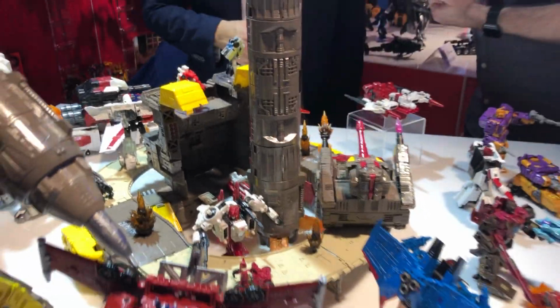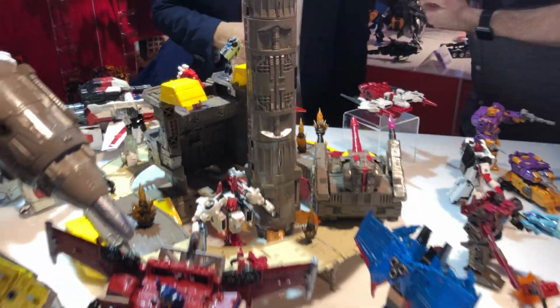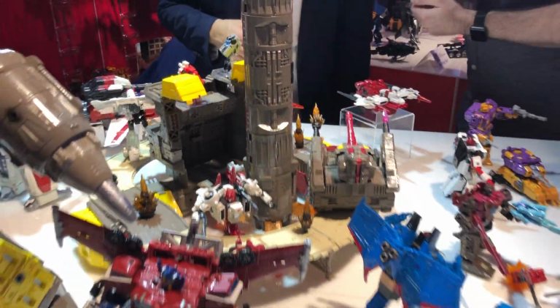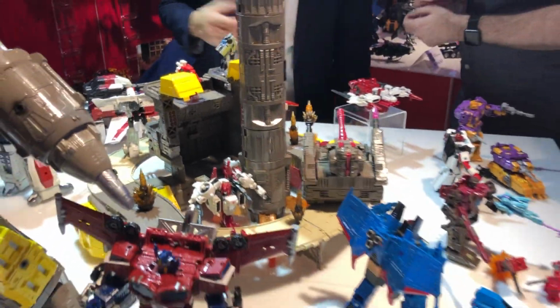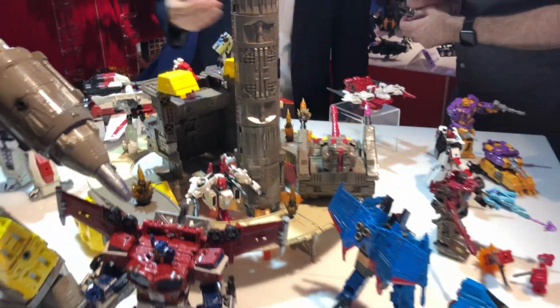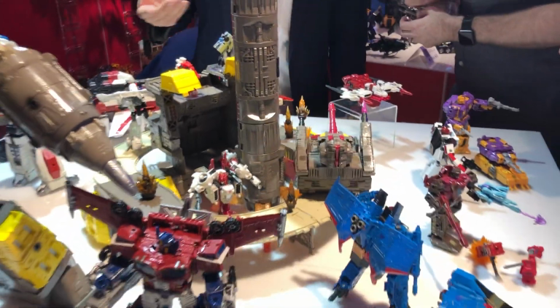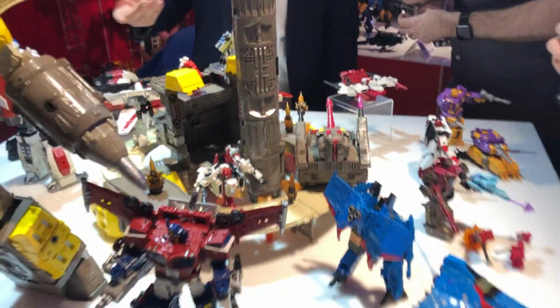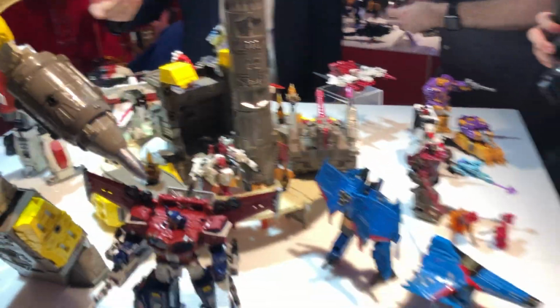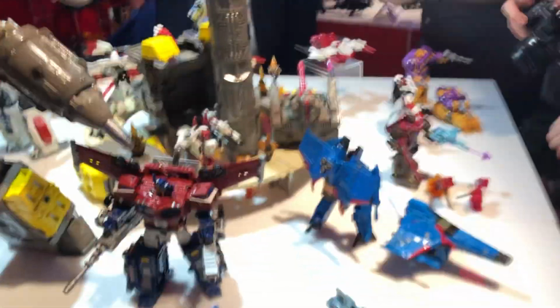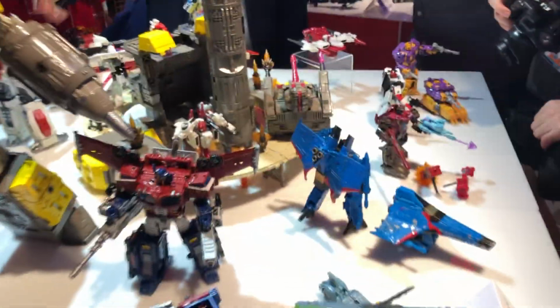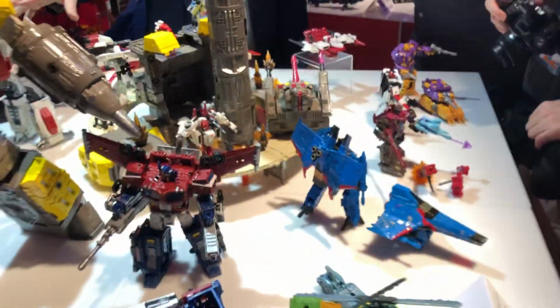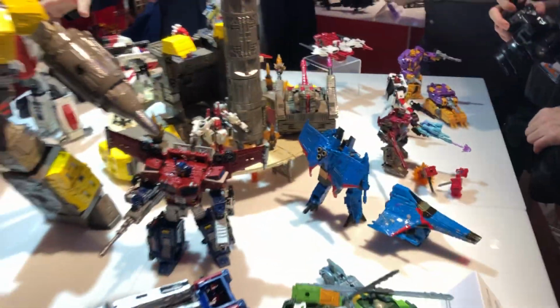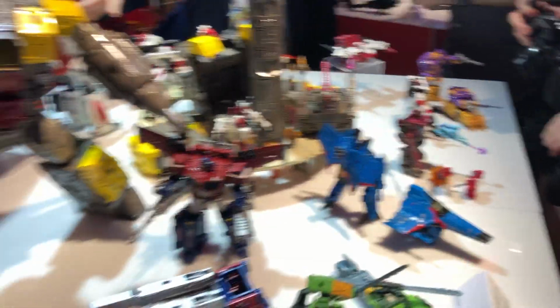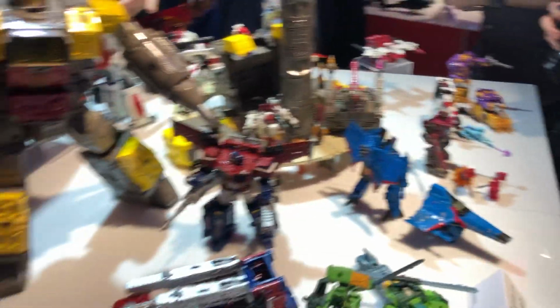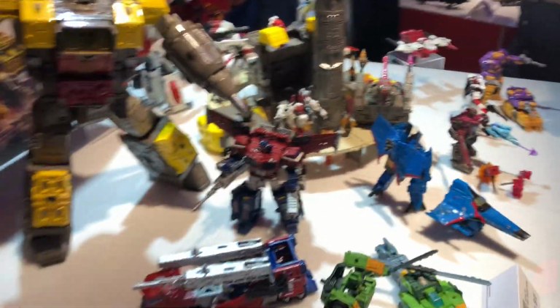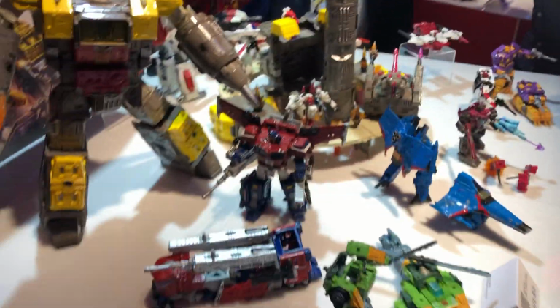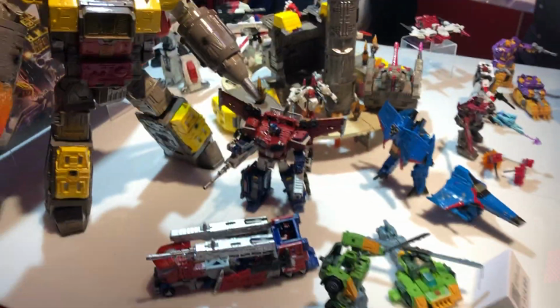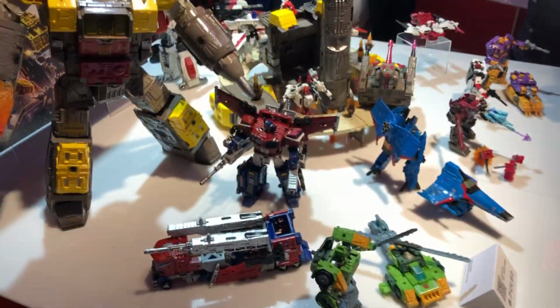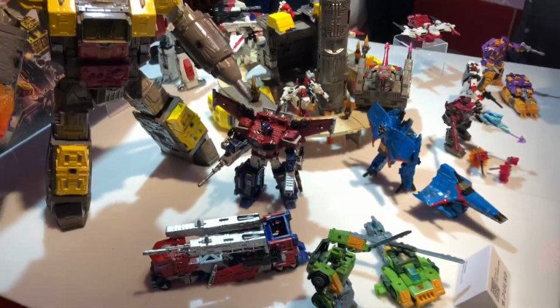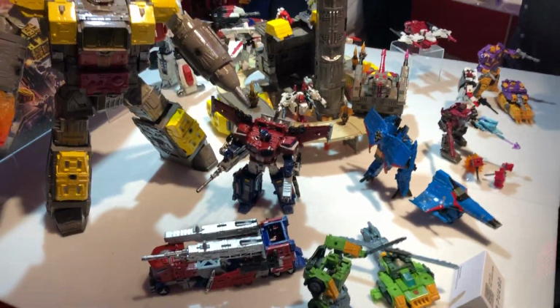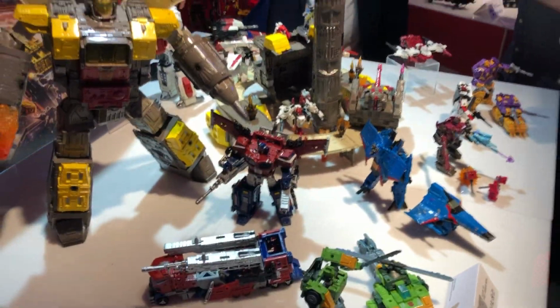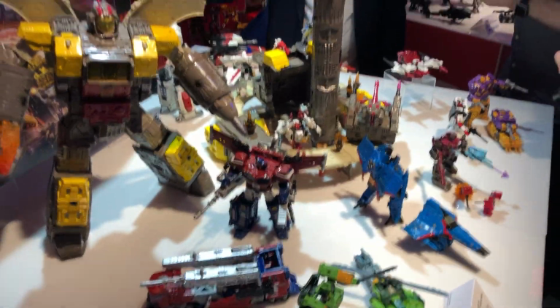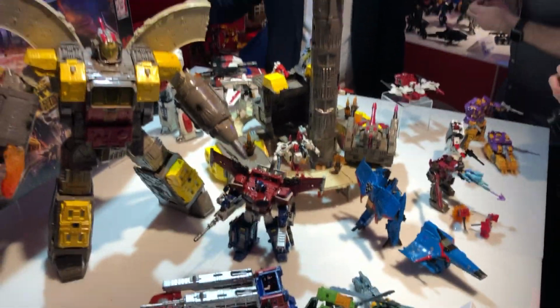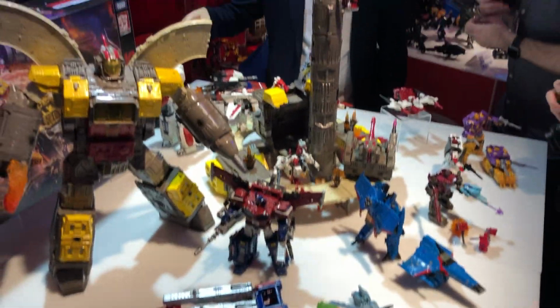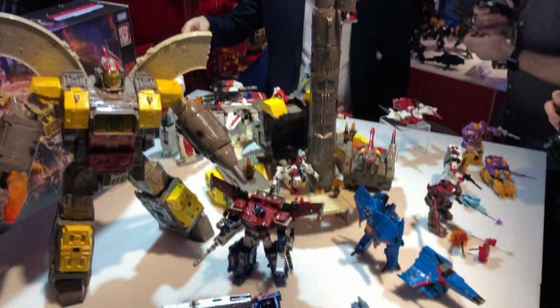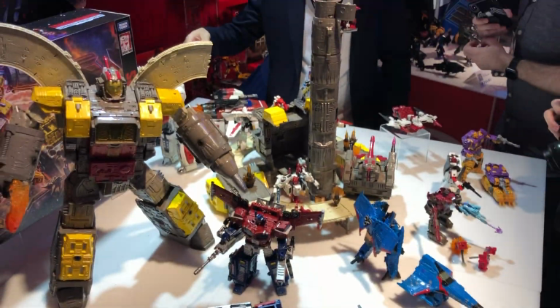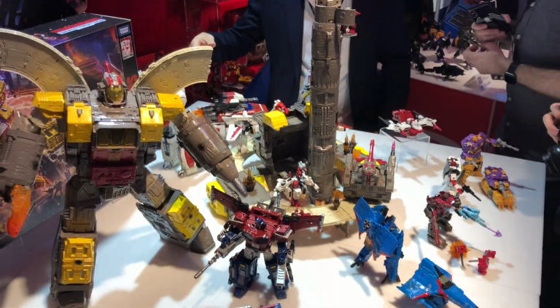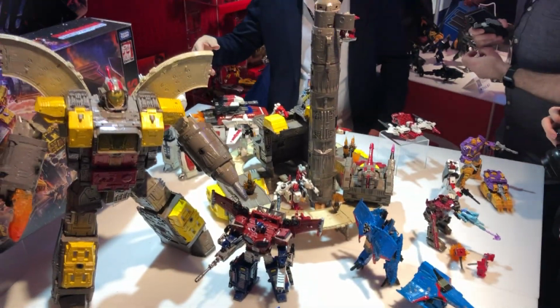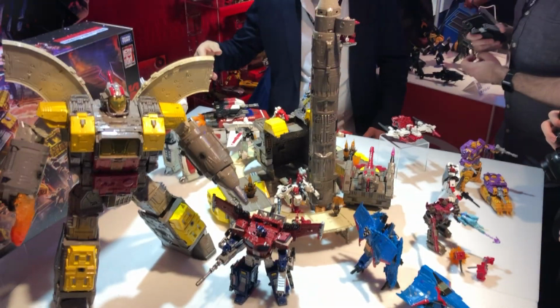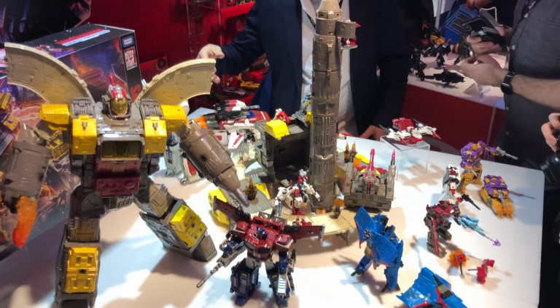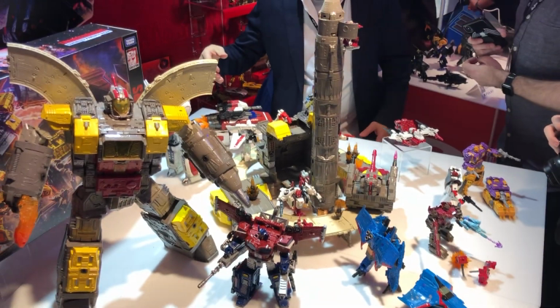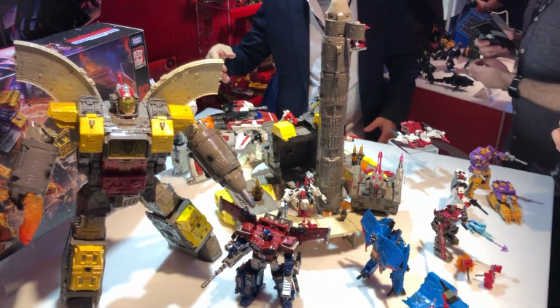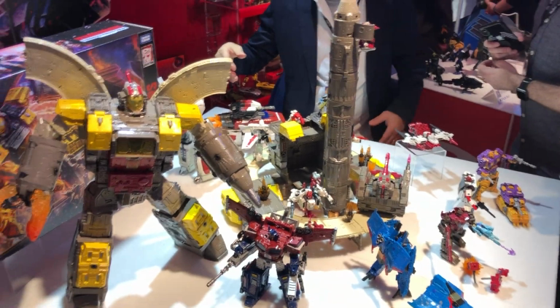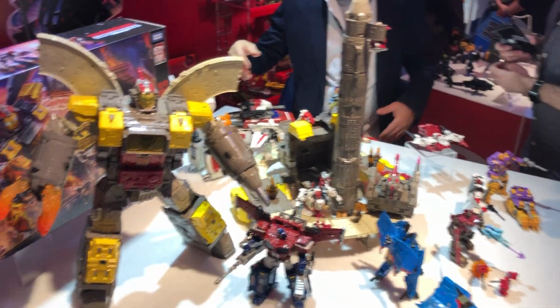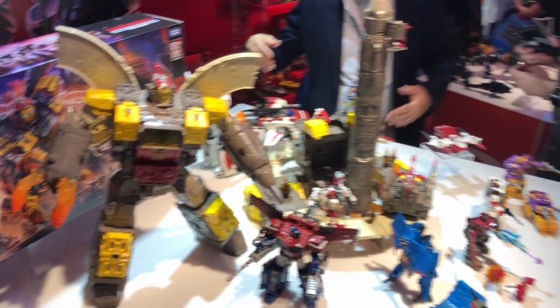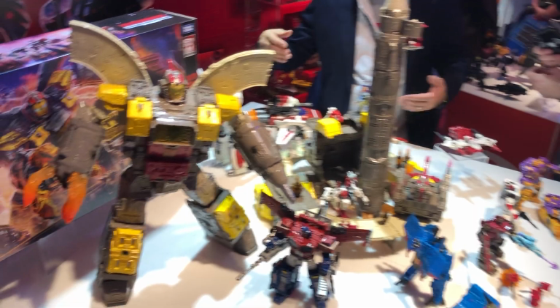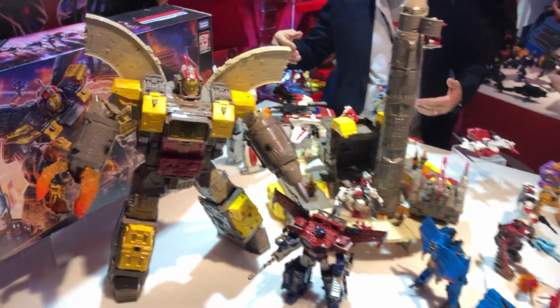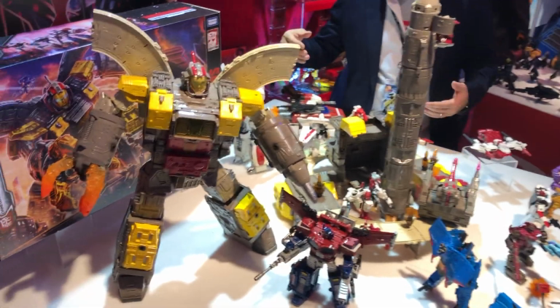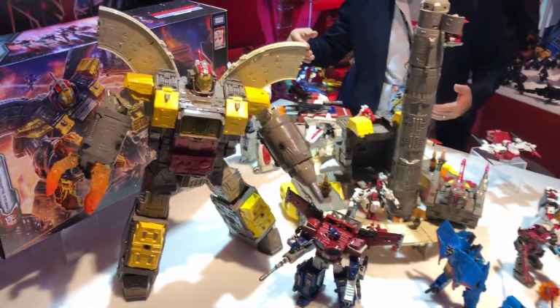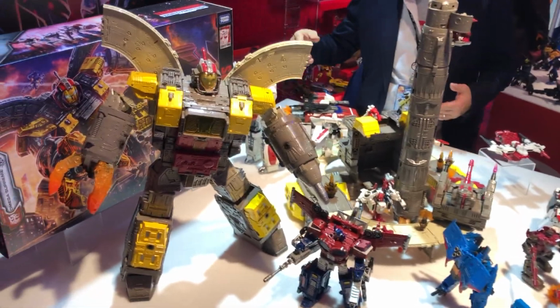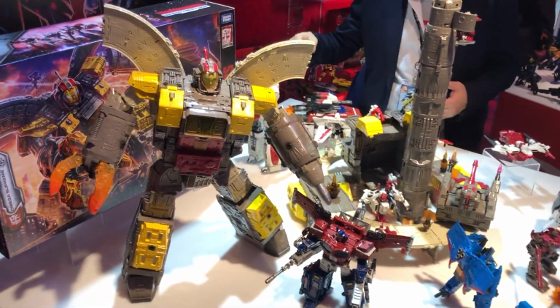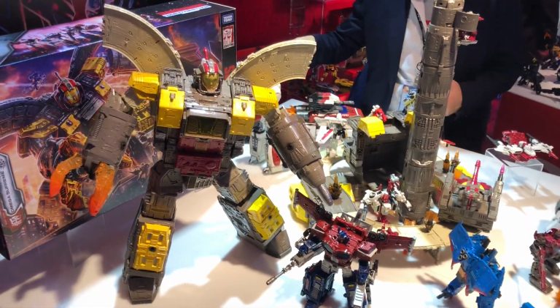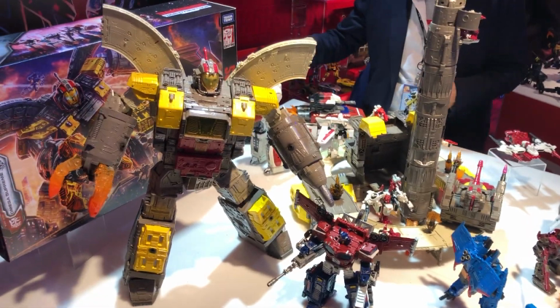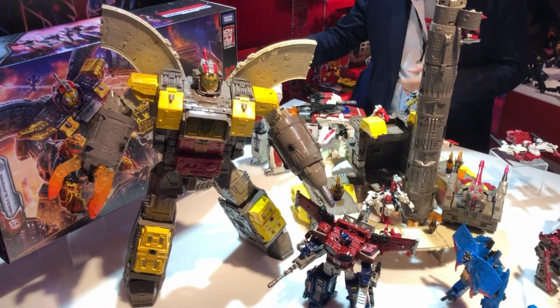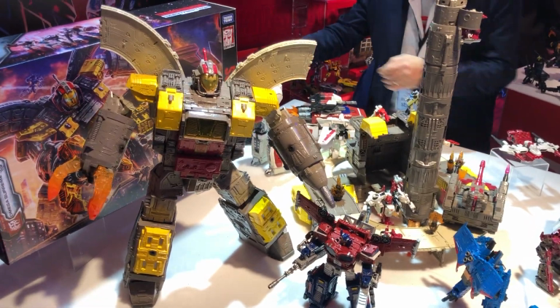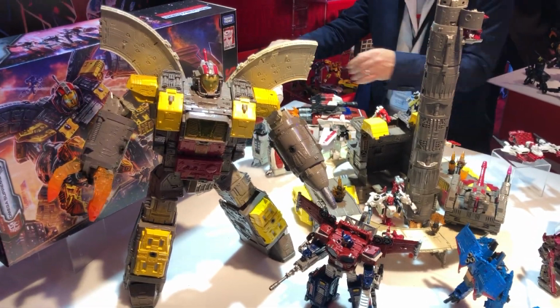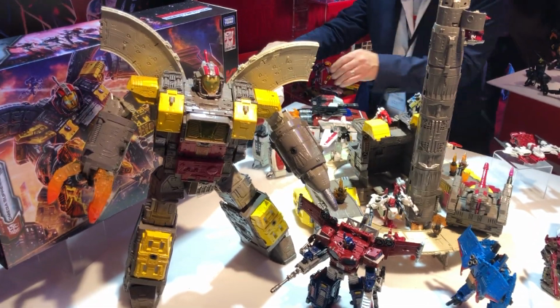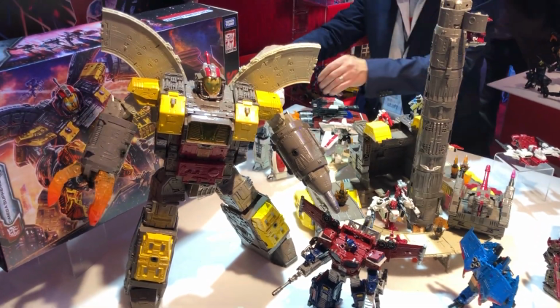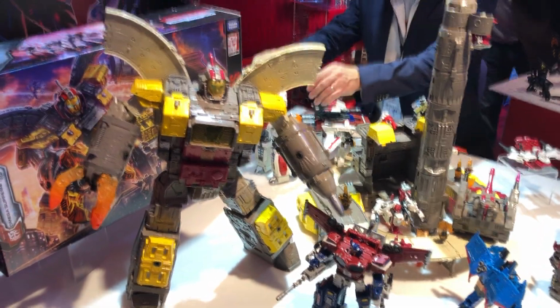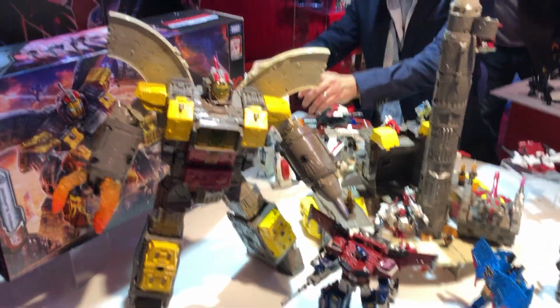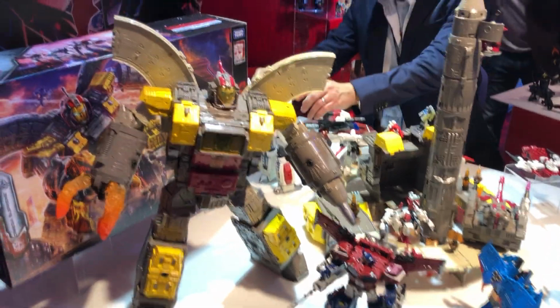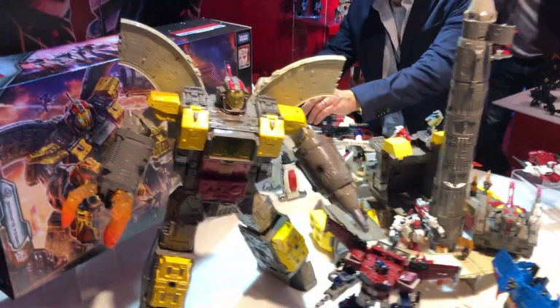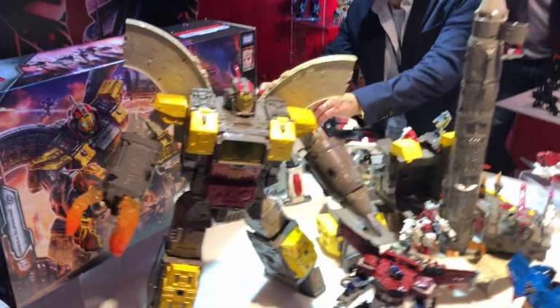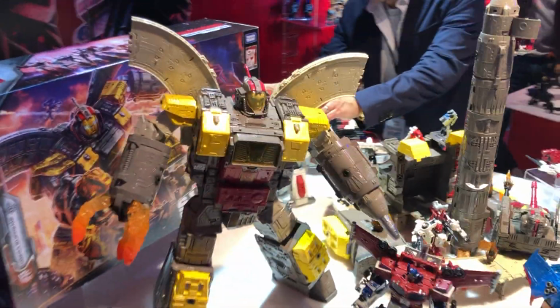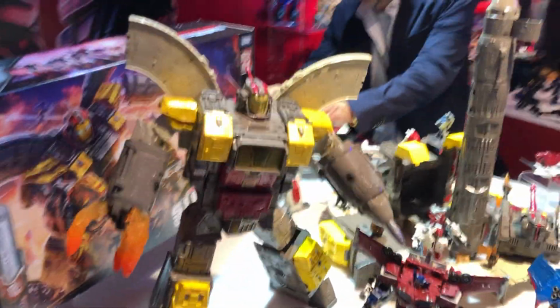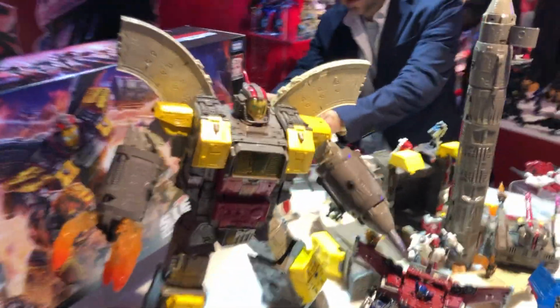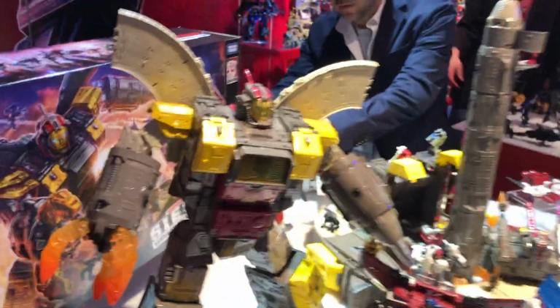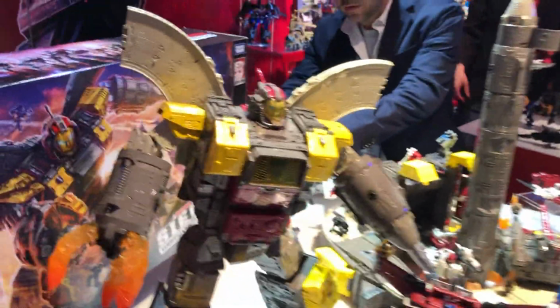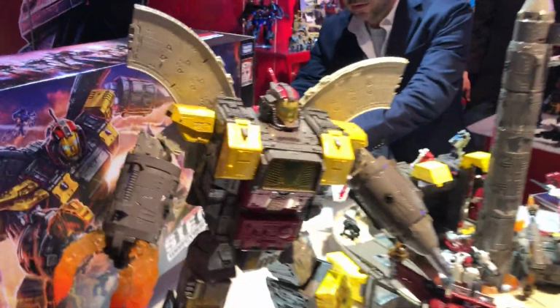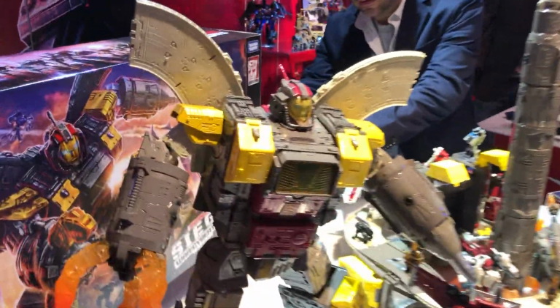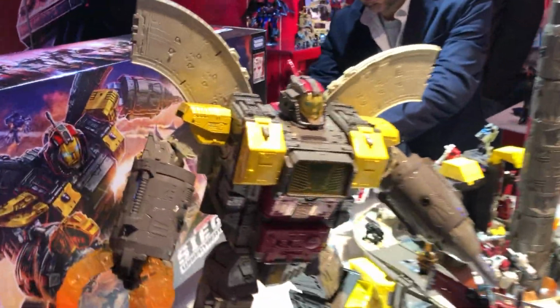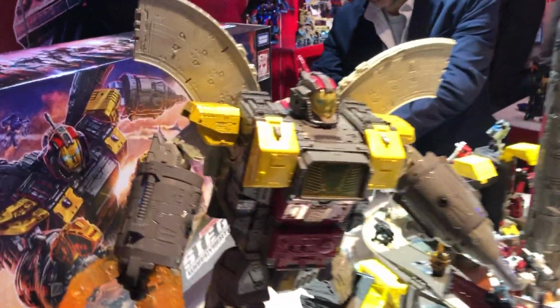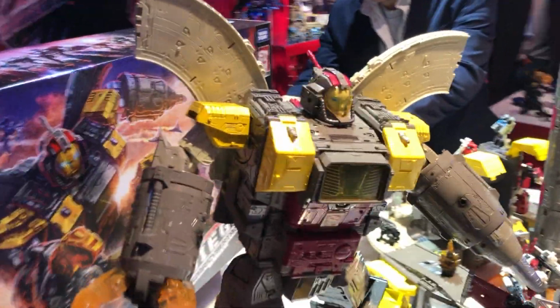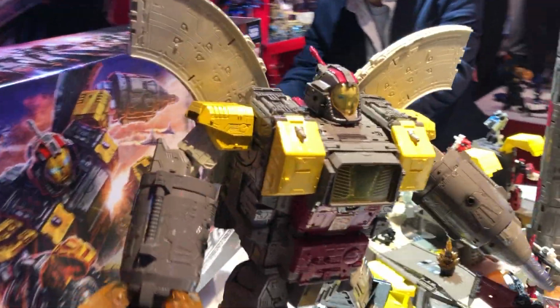There's enough detail on there that if you really want to add weathering, get your Gundam markers out.